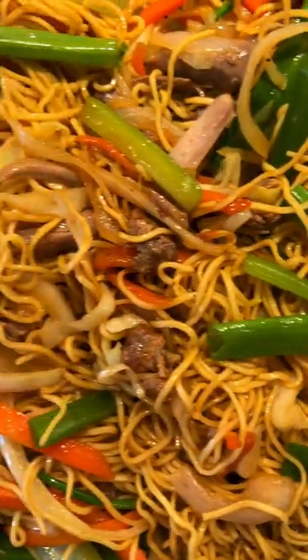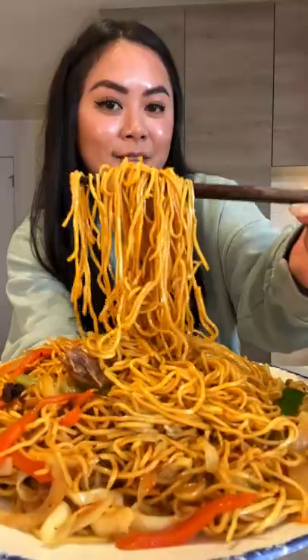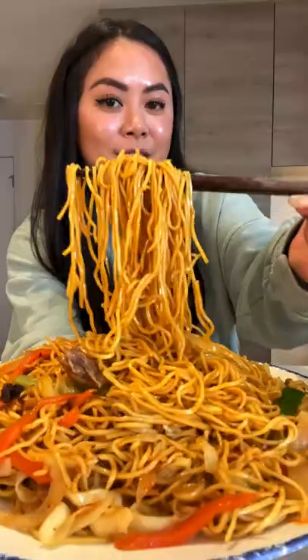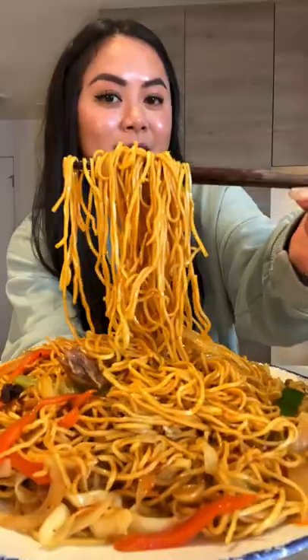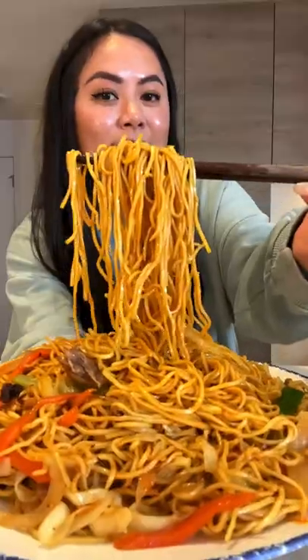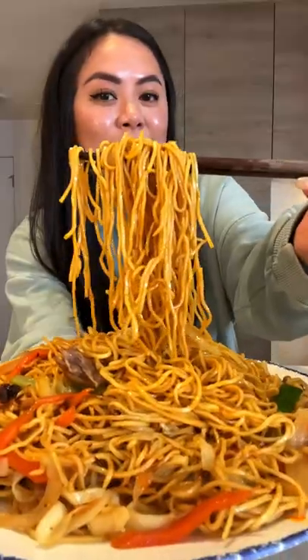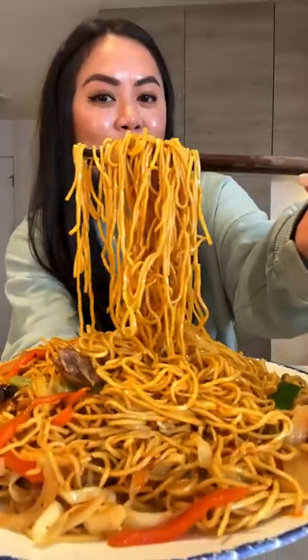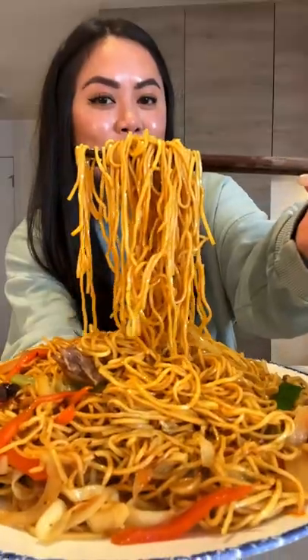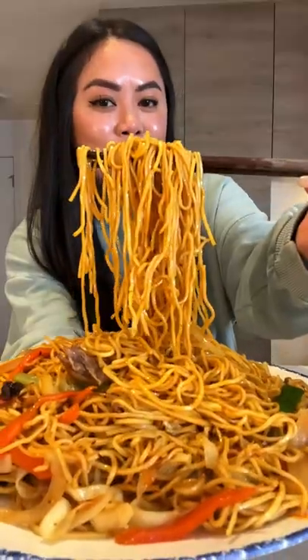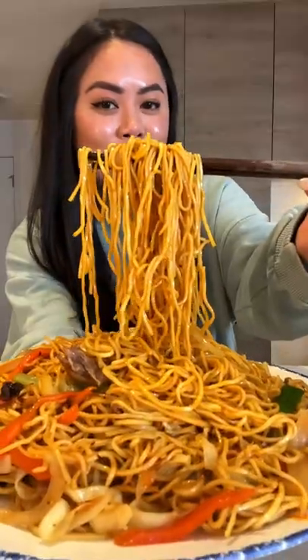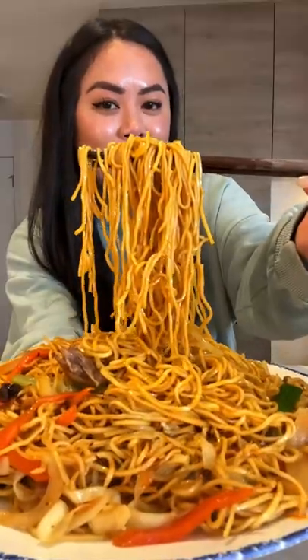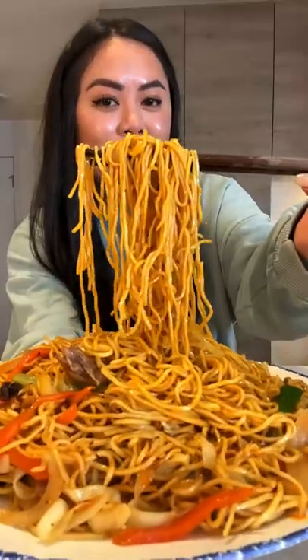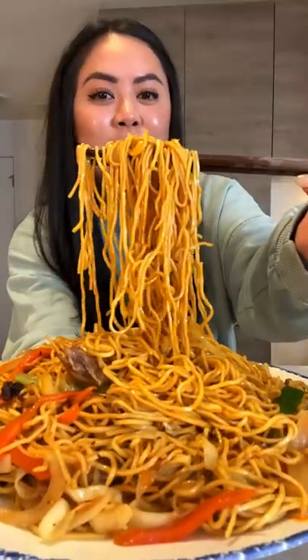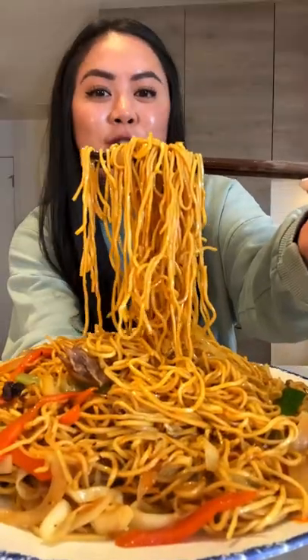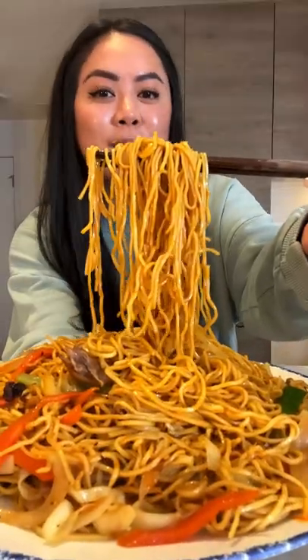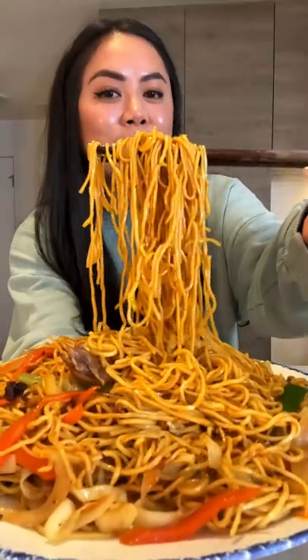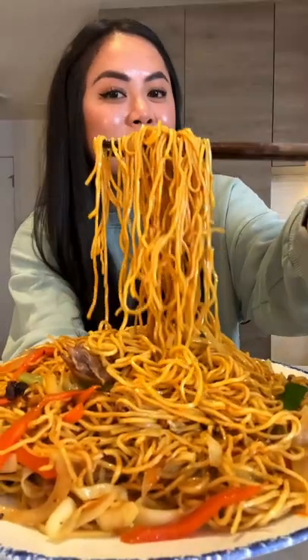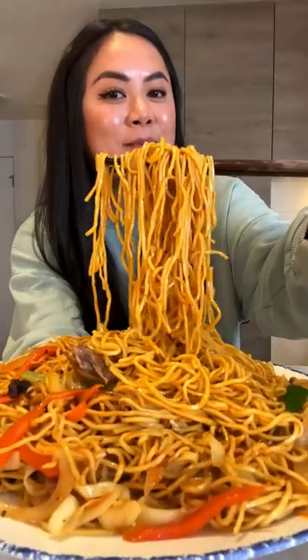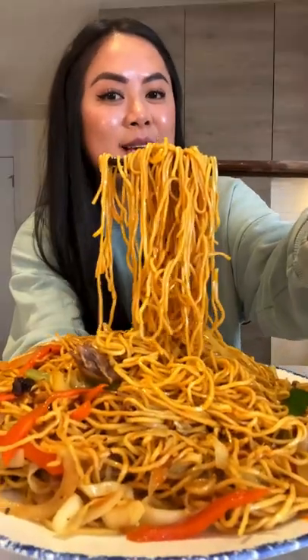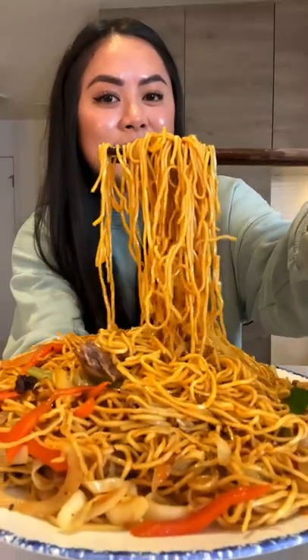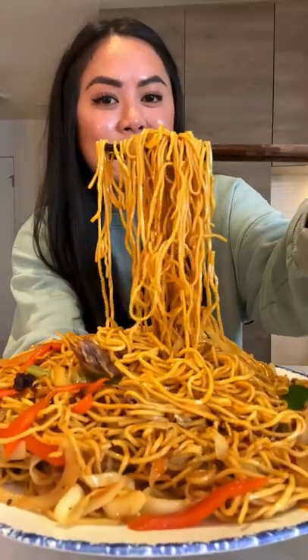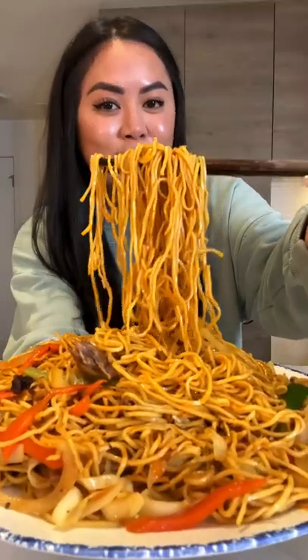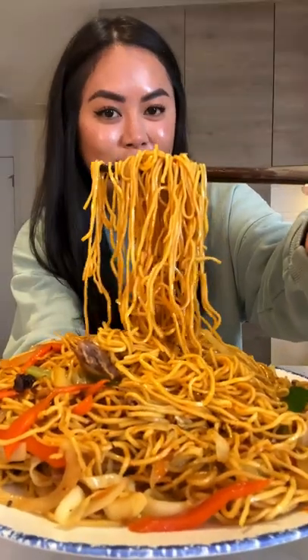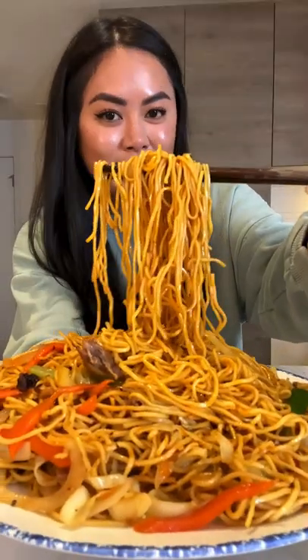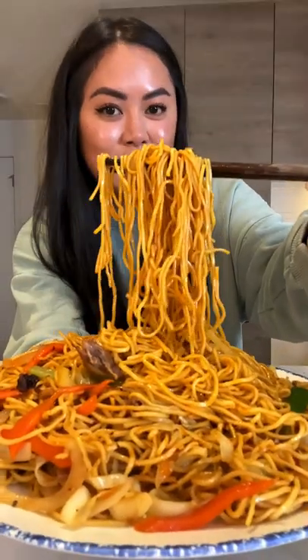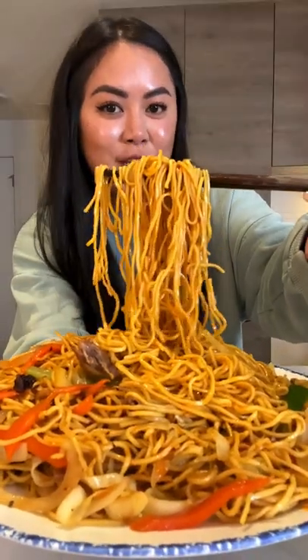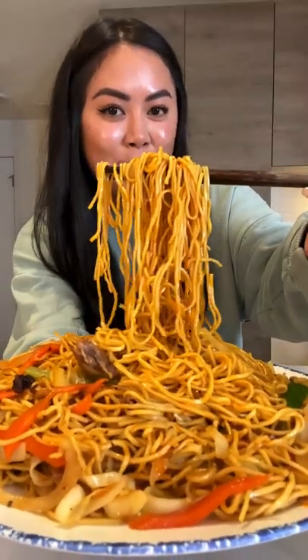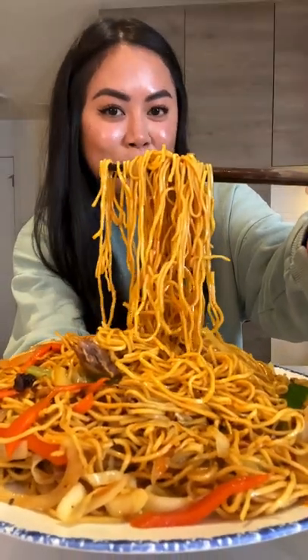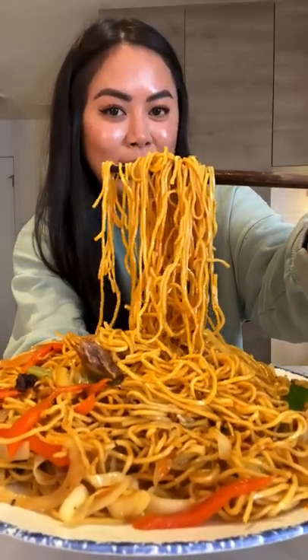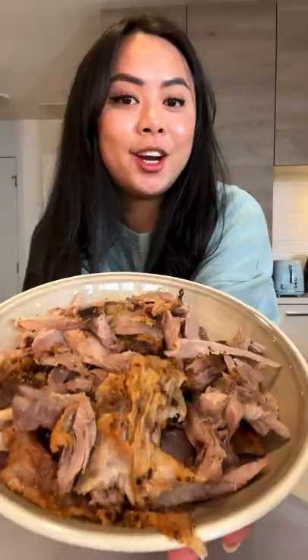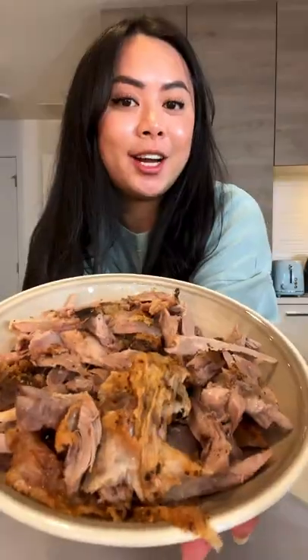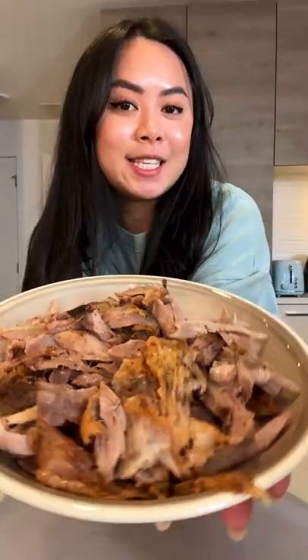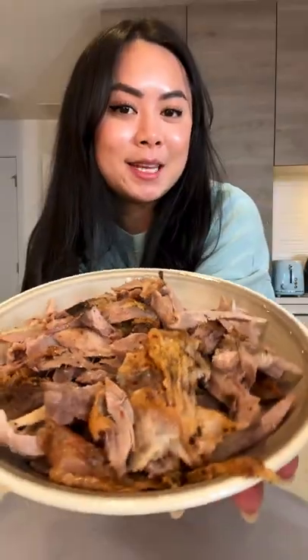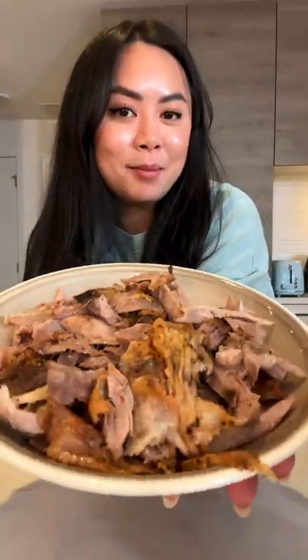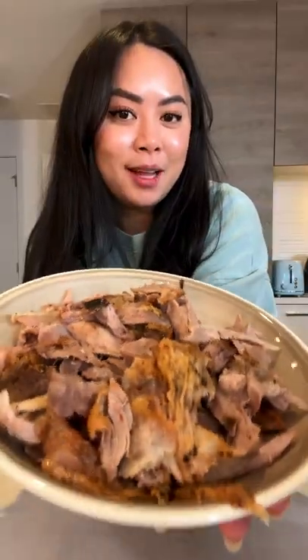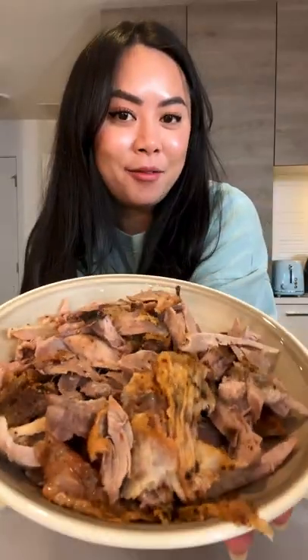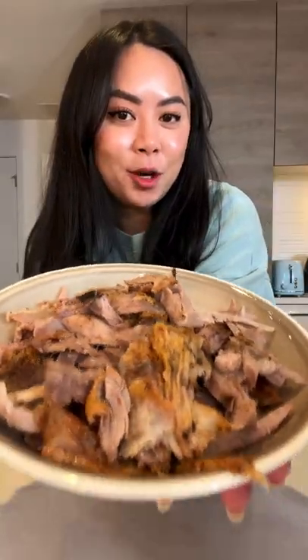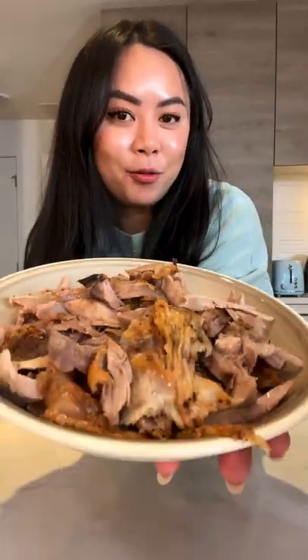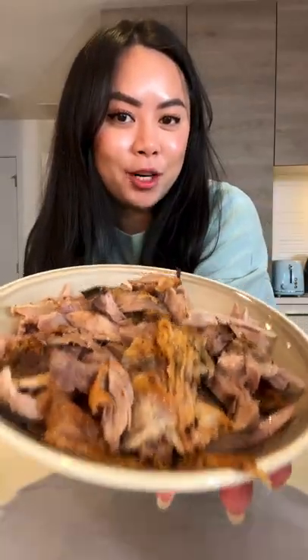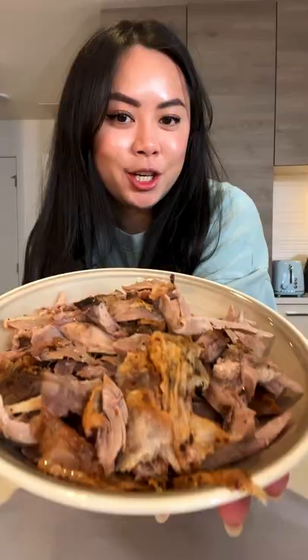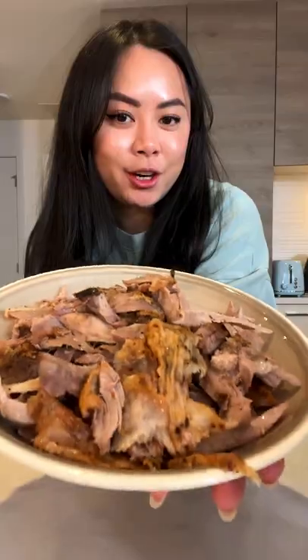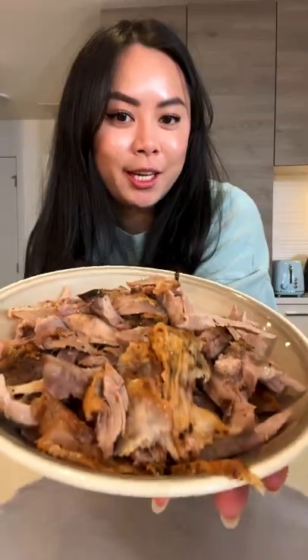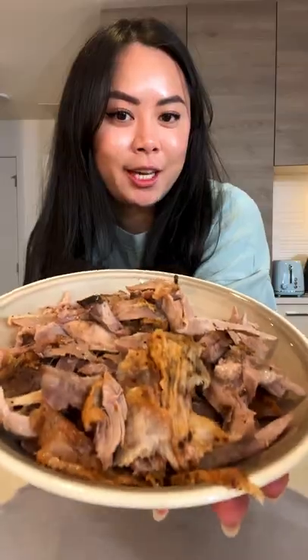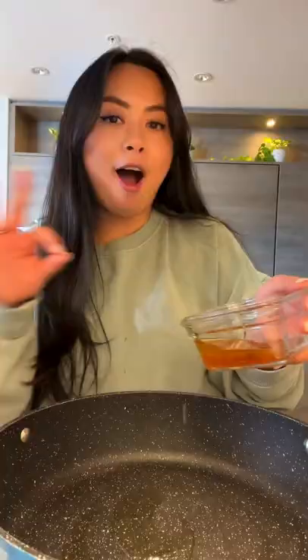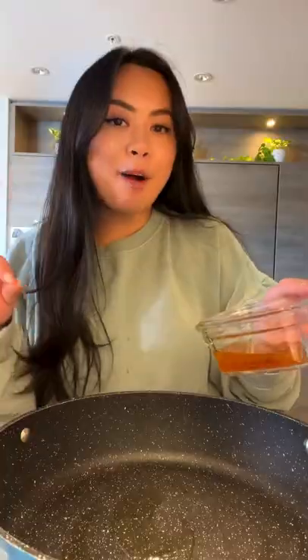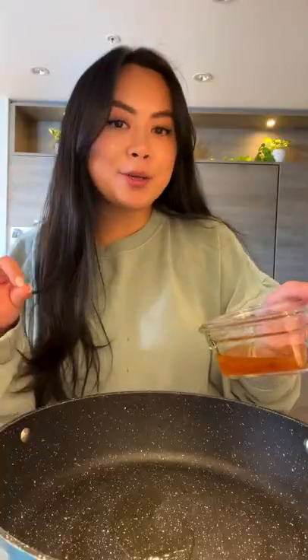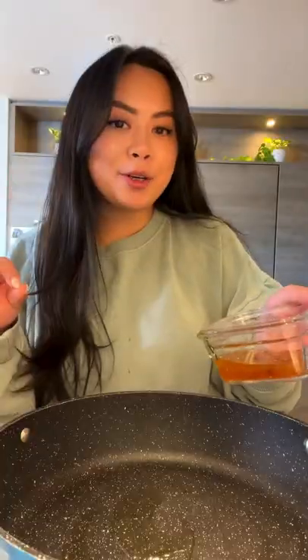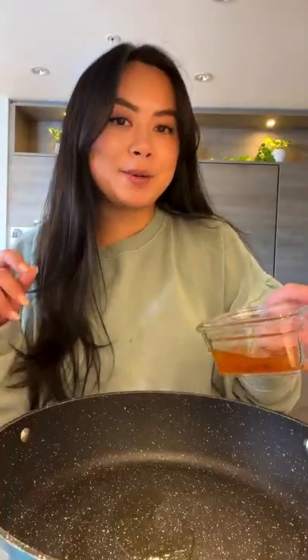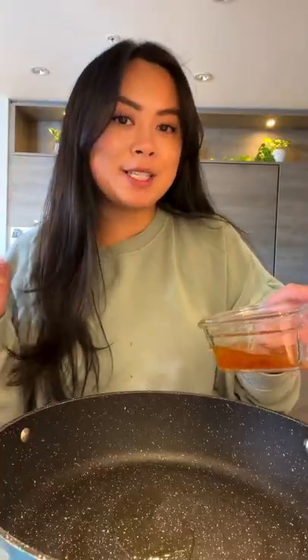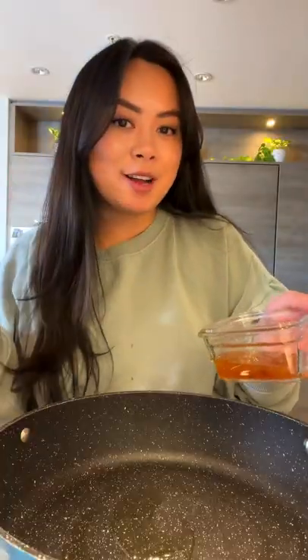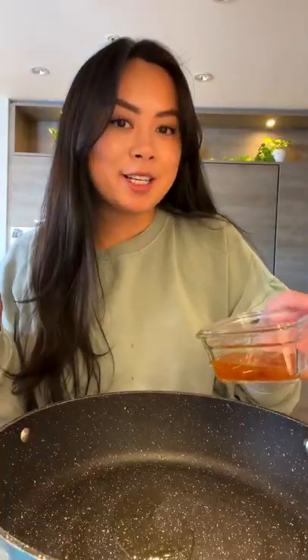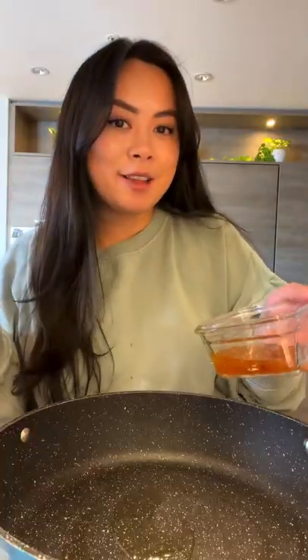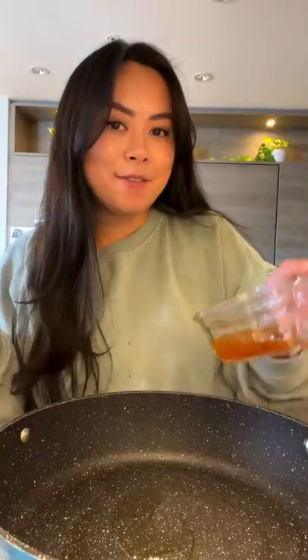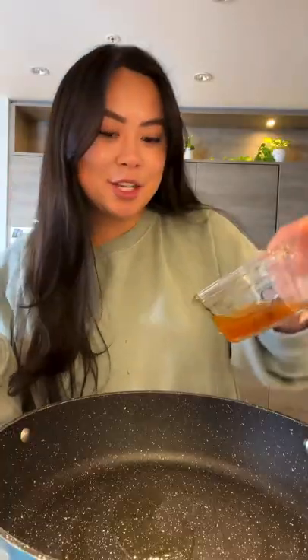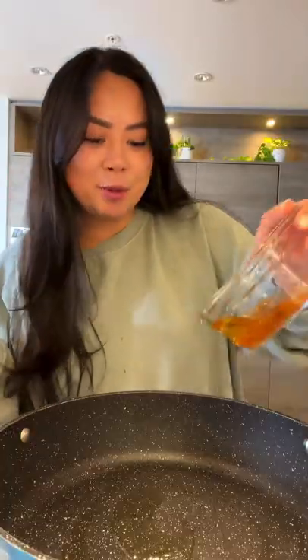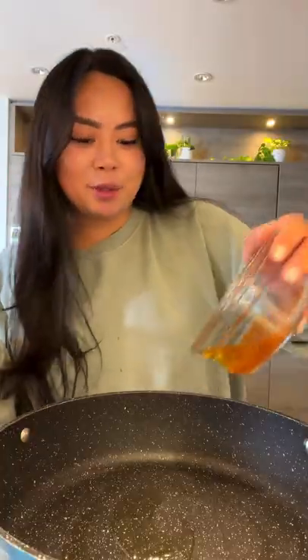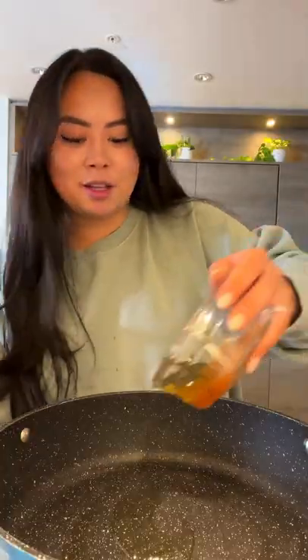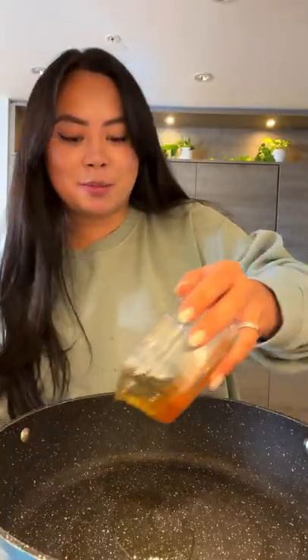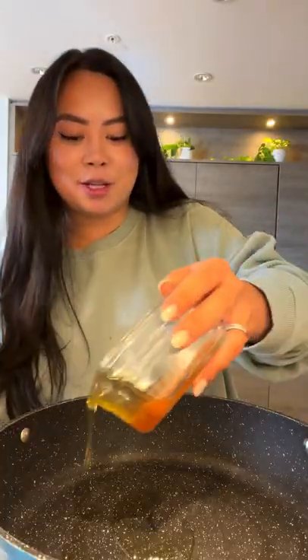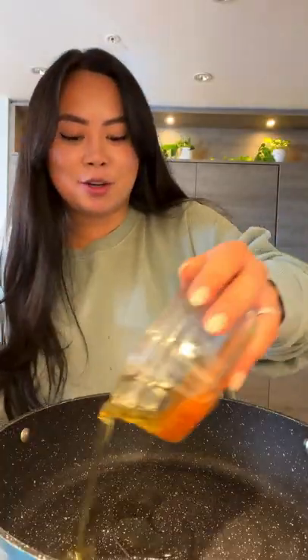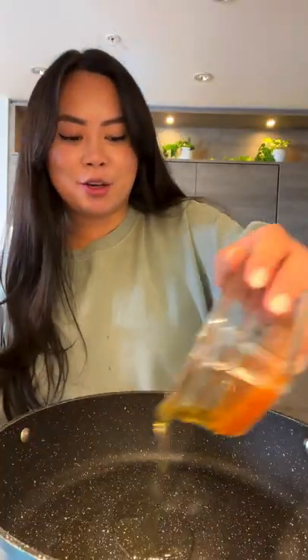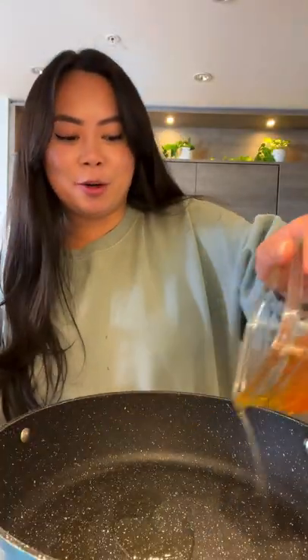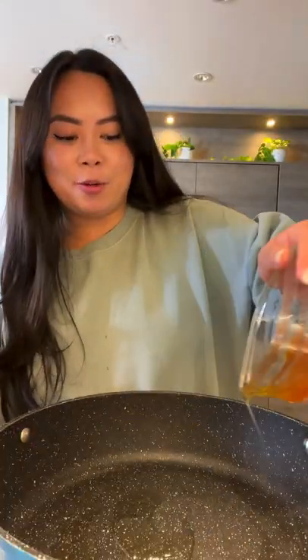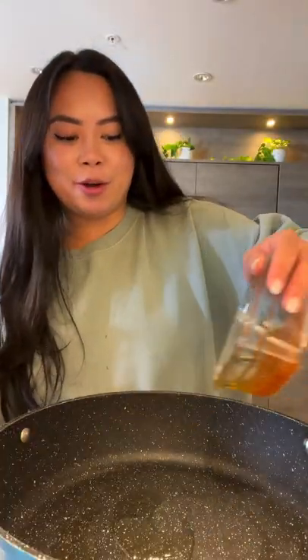If you got leftover turkey, you need to try my spicy turkey chow mein. You're gonna need some leftover turkey. Optional, but saute the veggies with a little bit of turkey oil.